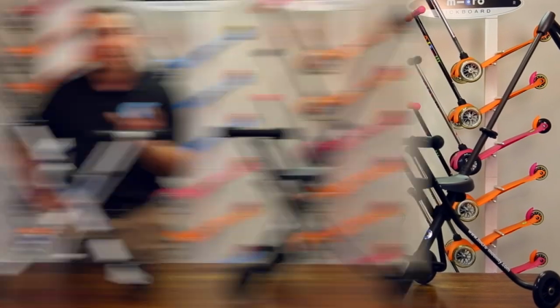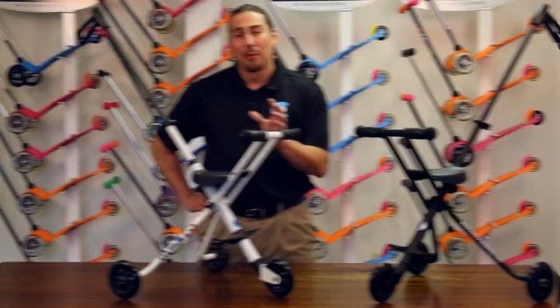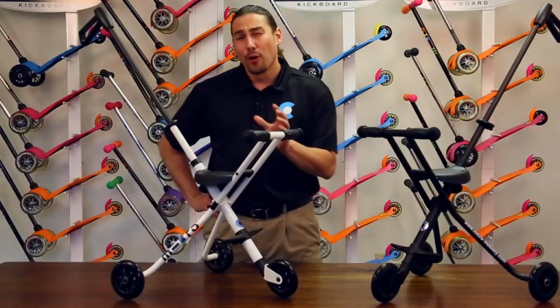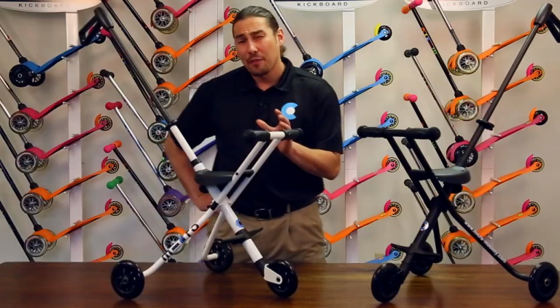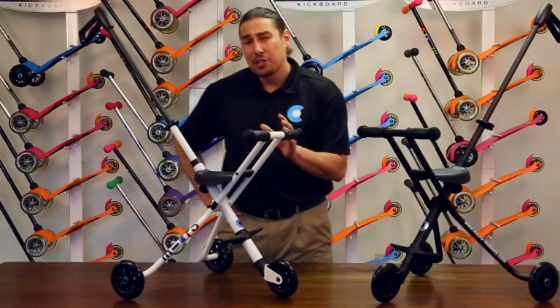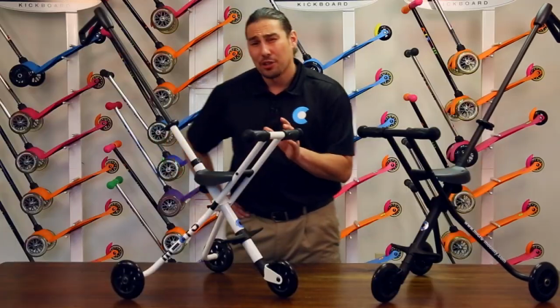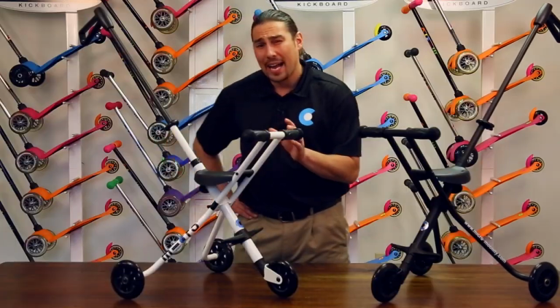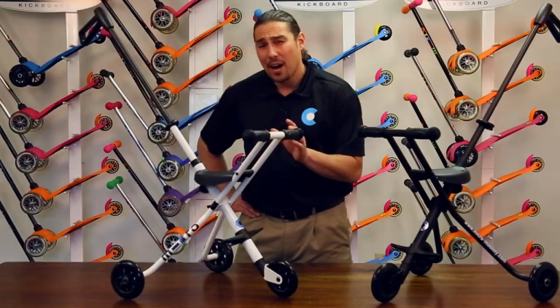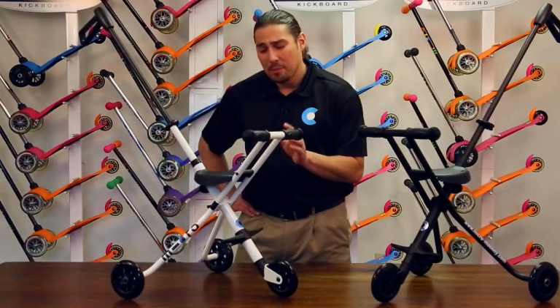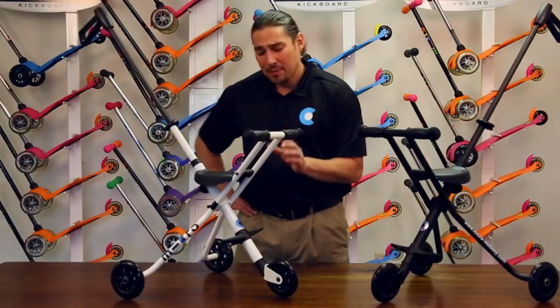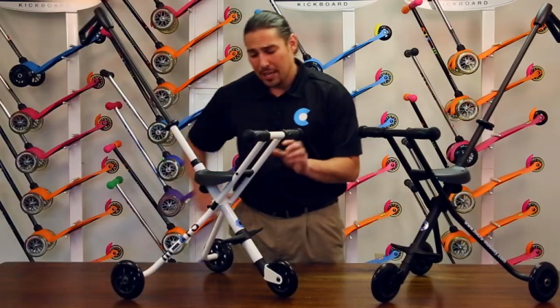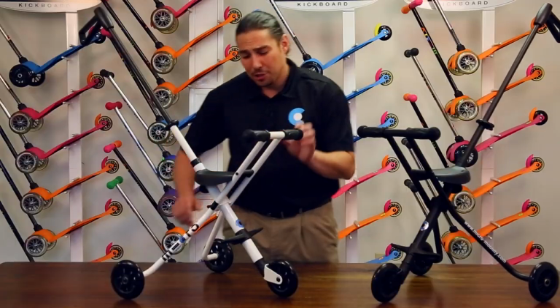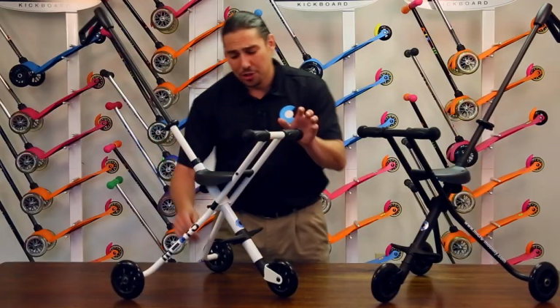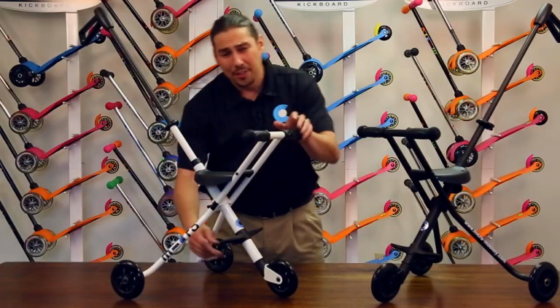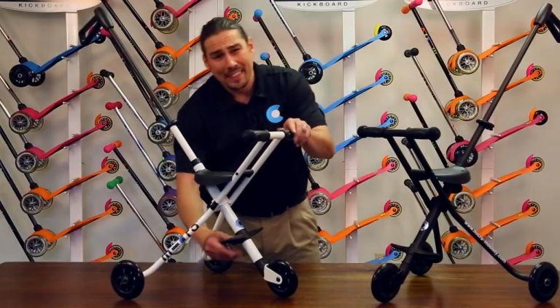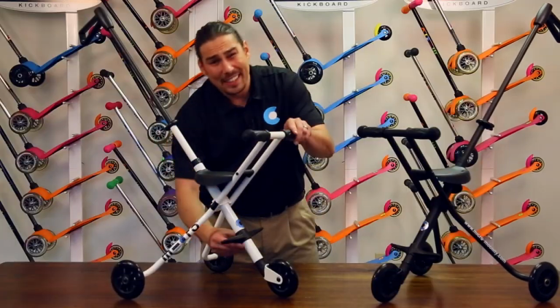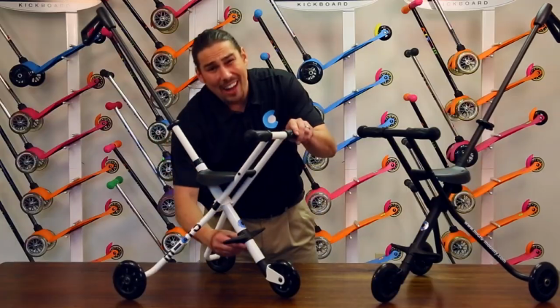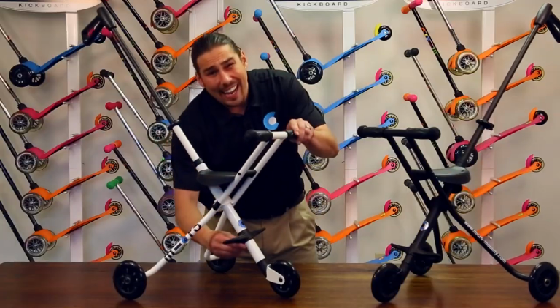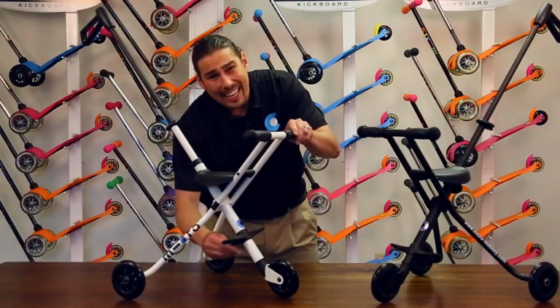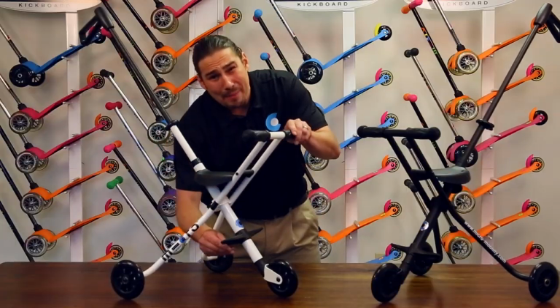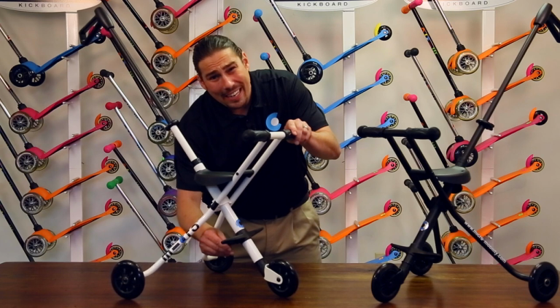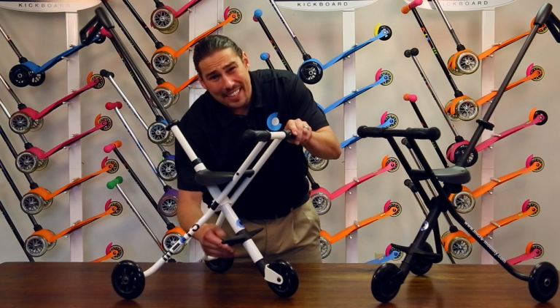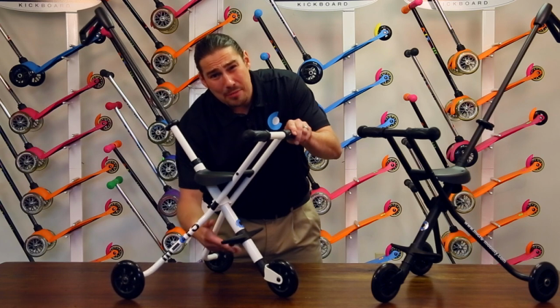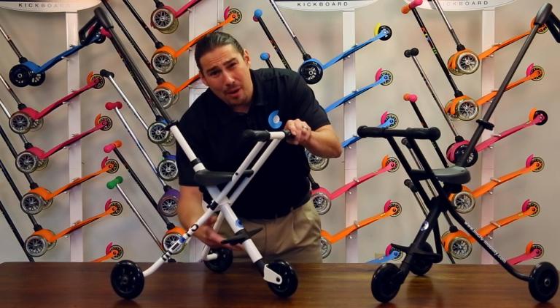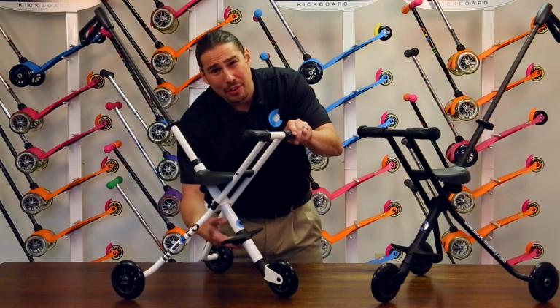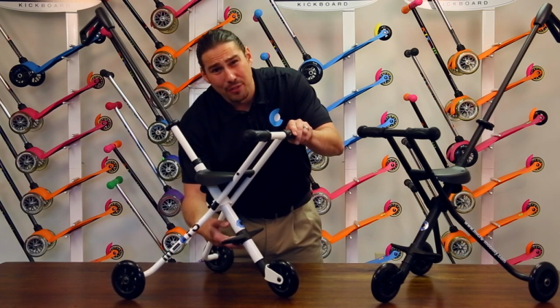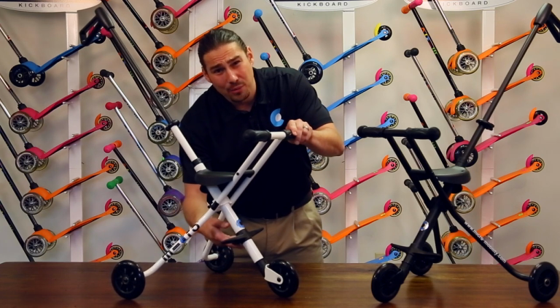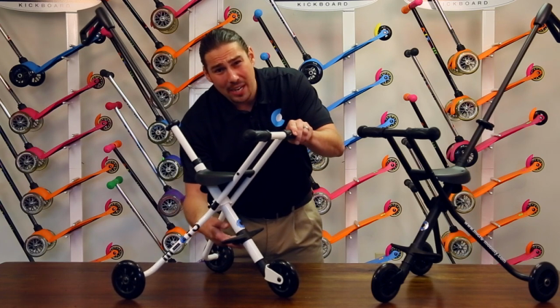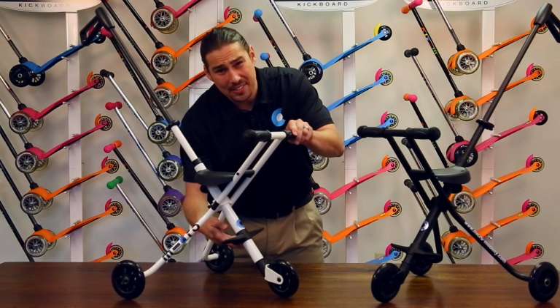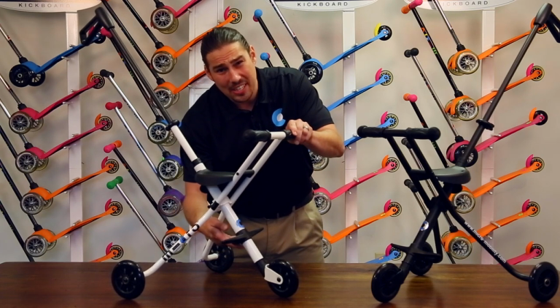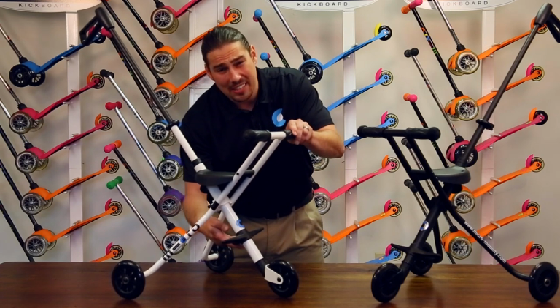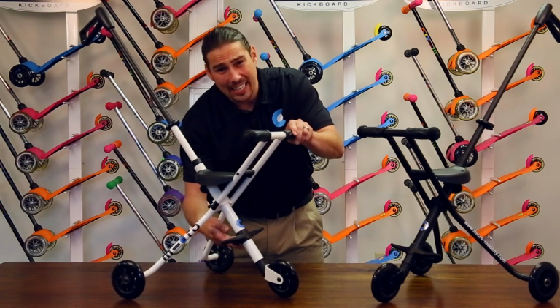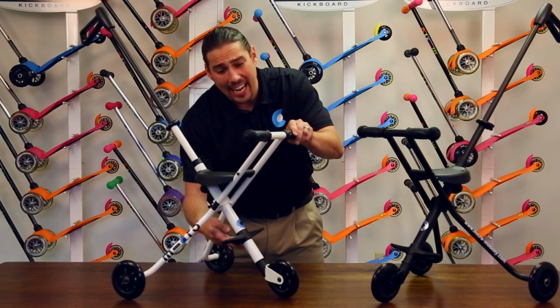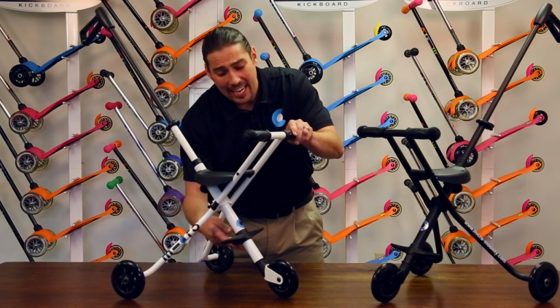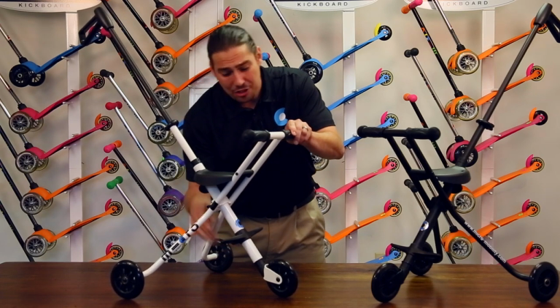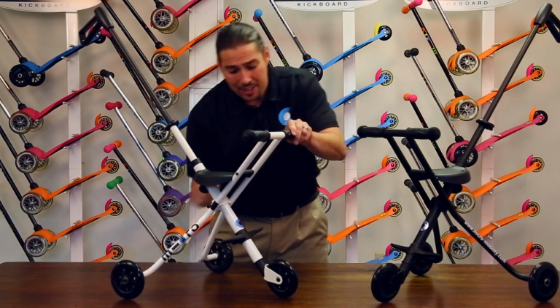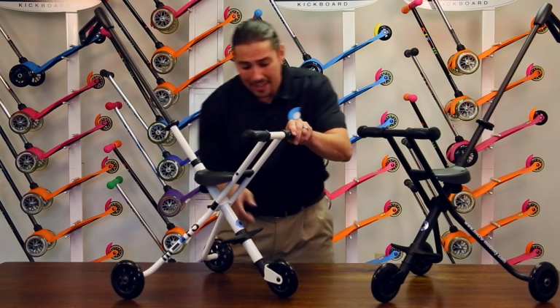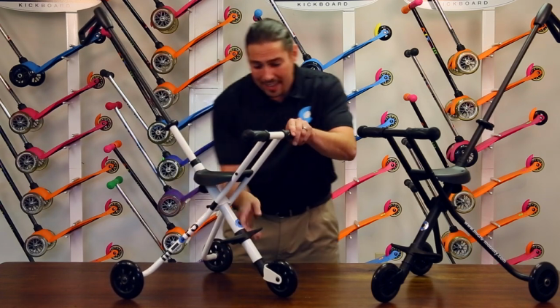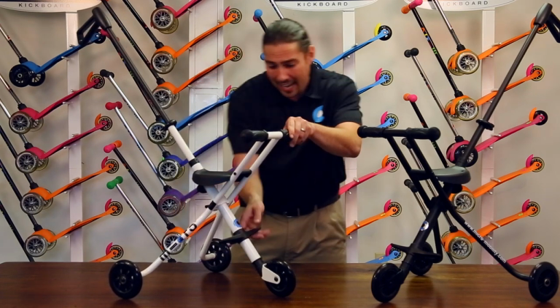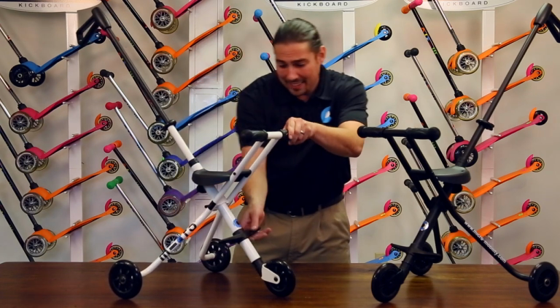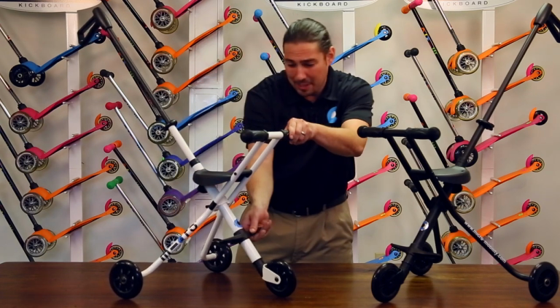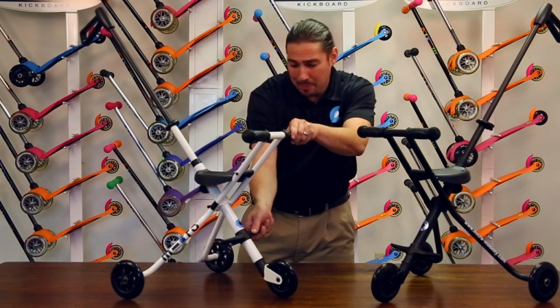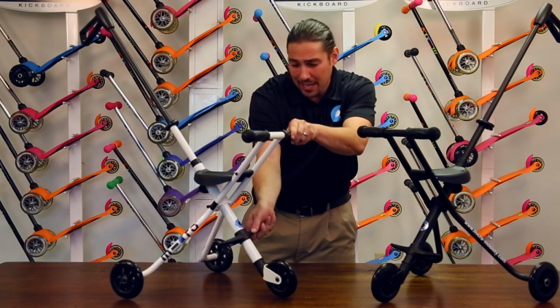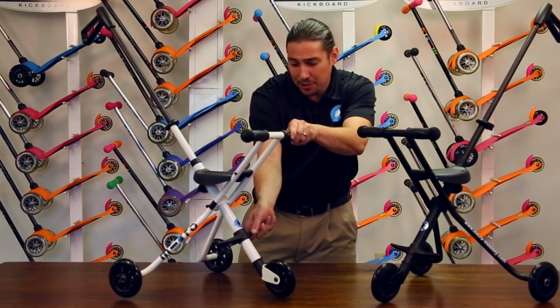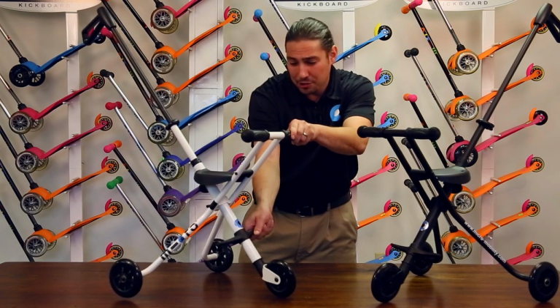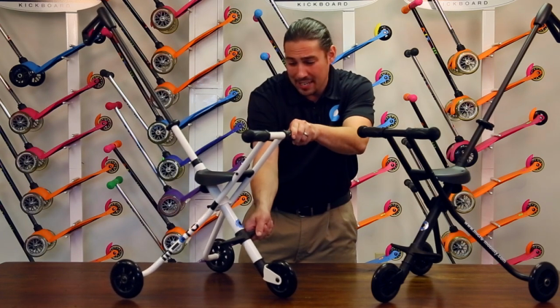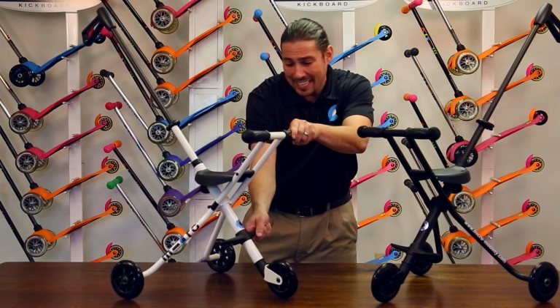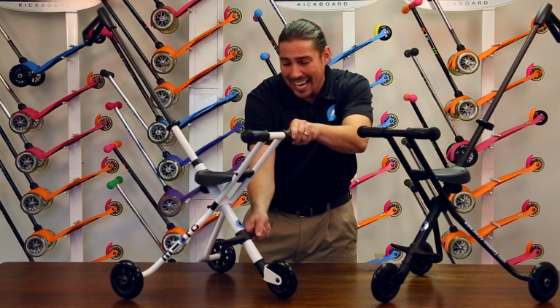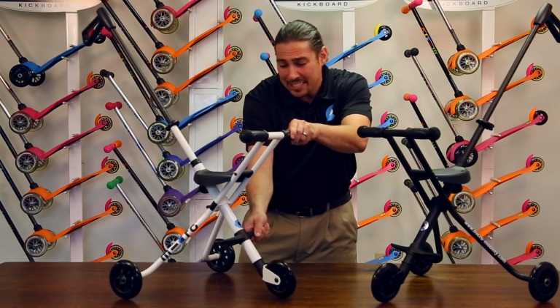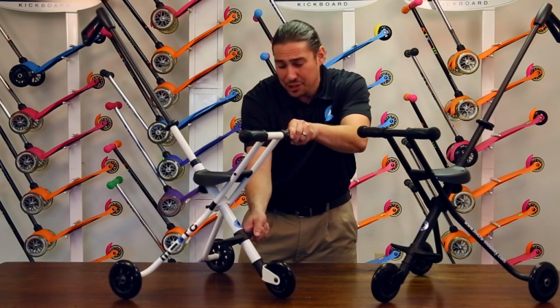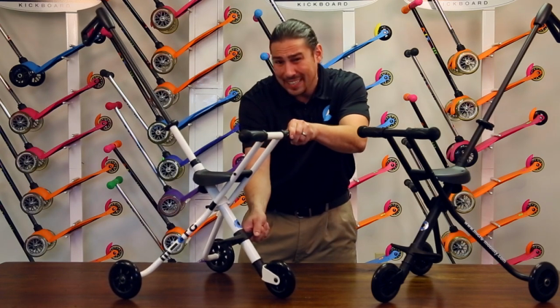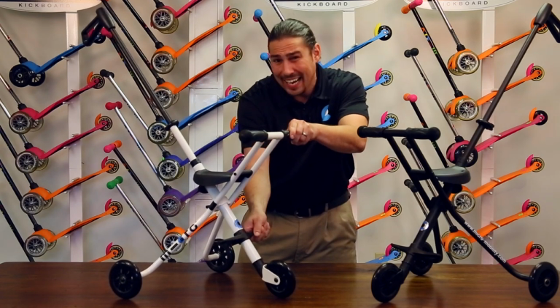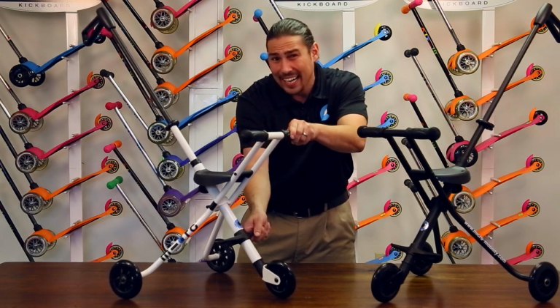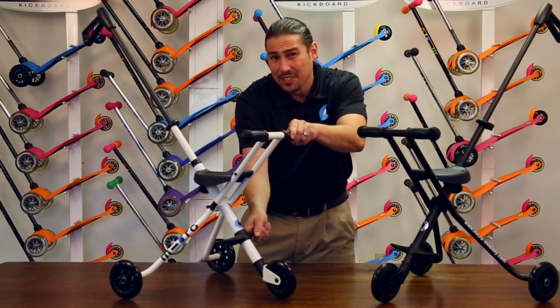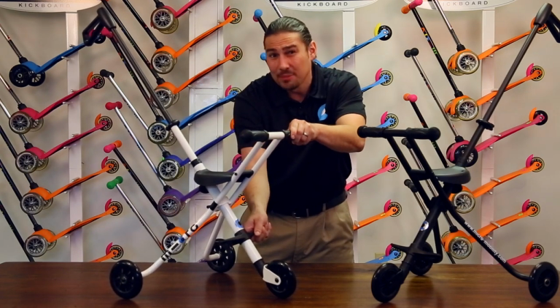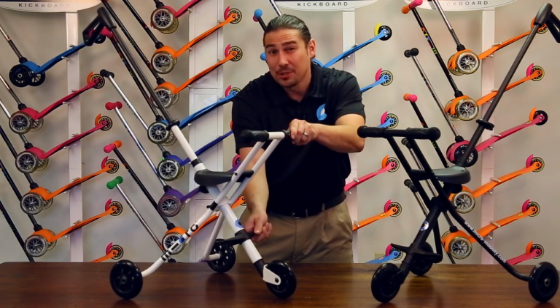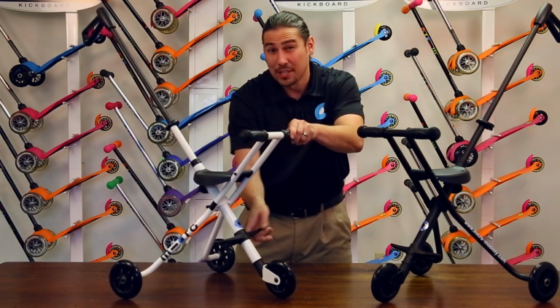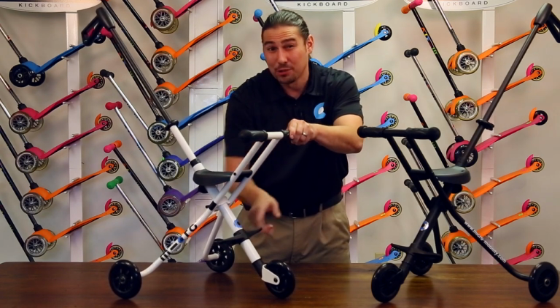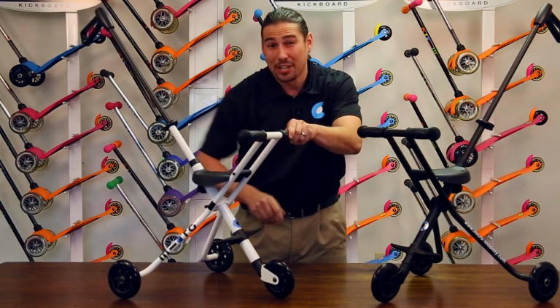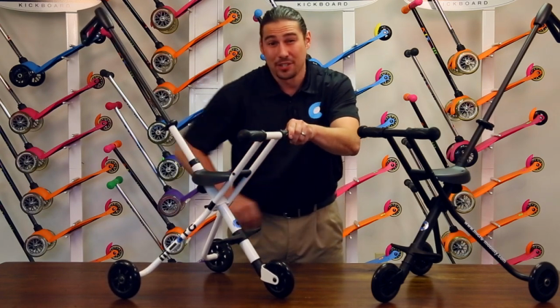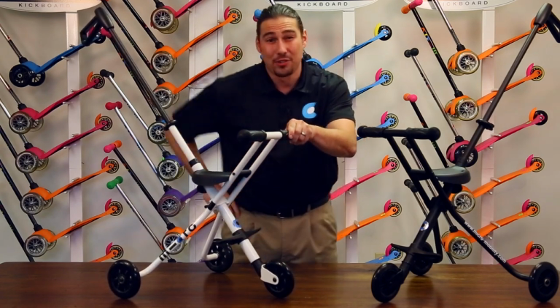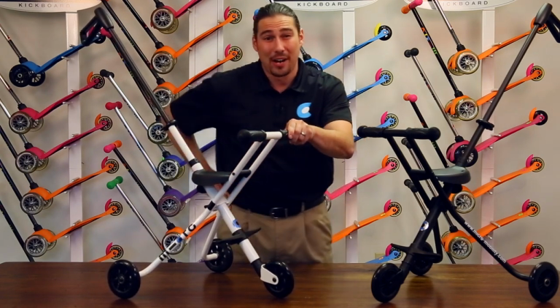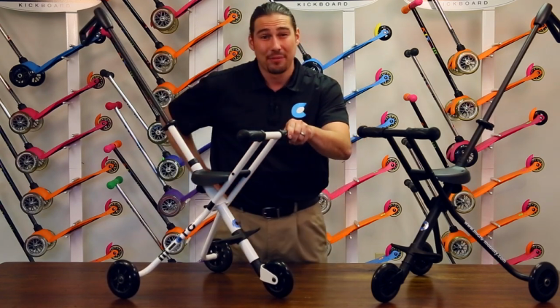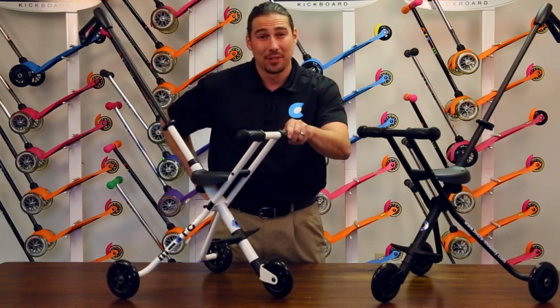Before venturing out, ensure that the locking mechanism of the footrests is engaged and that the pedals are at a 90-degree angle to the direction of travel.